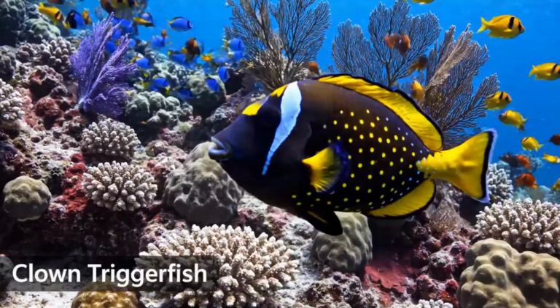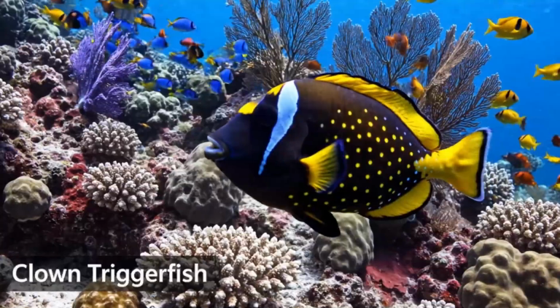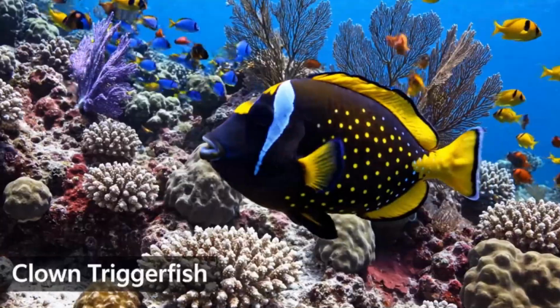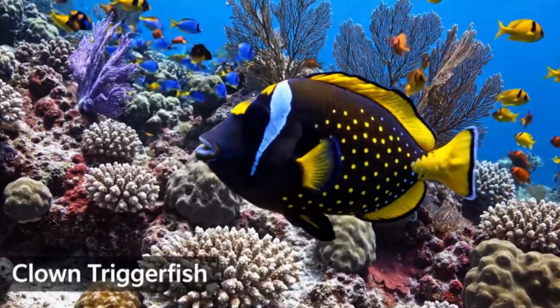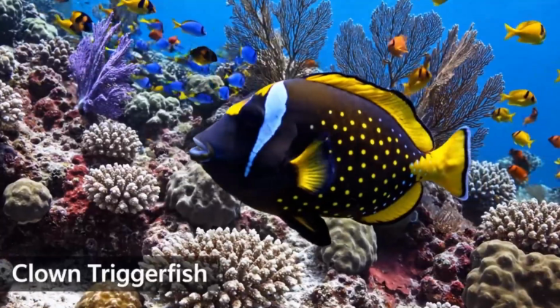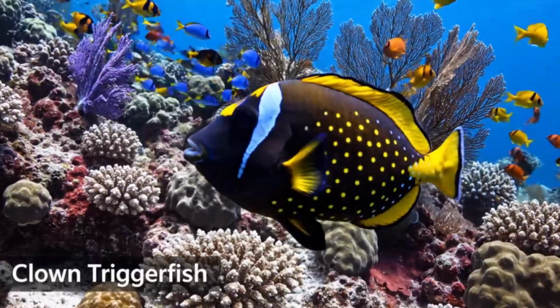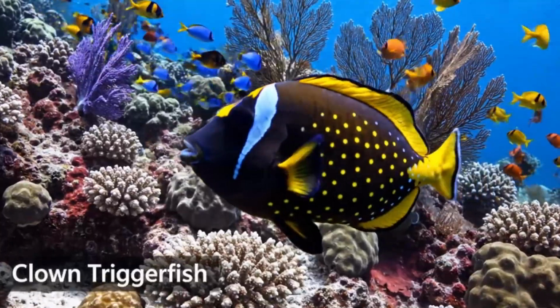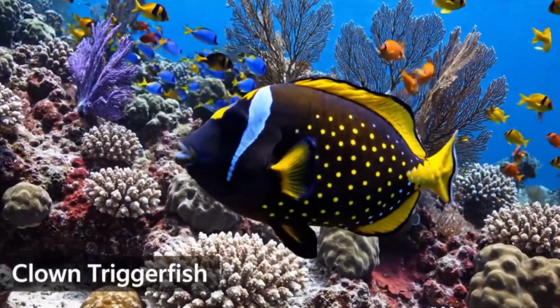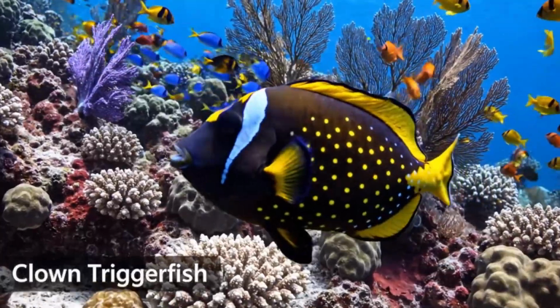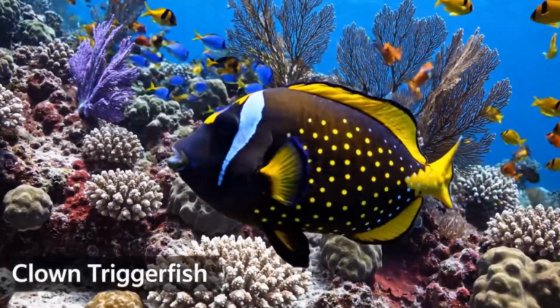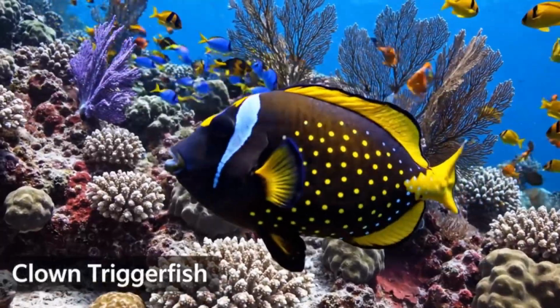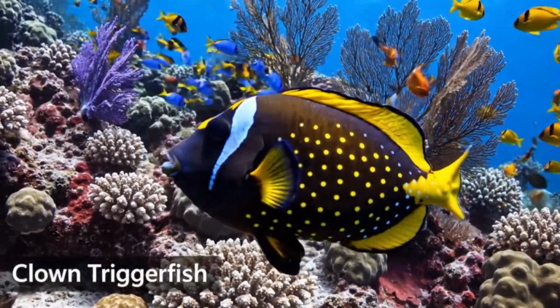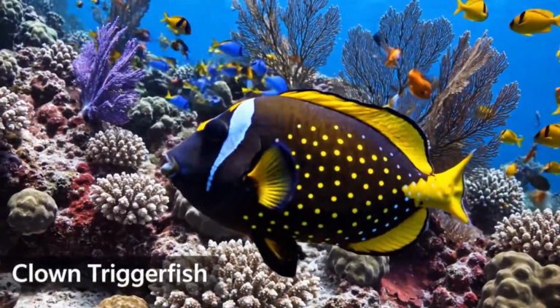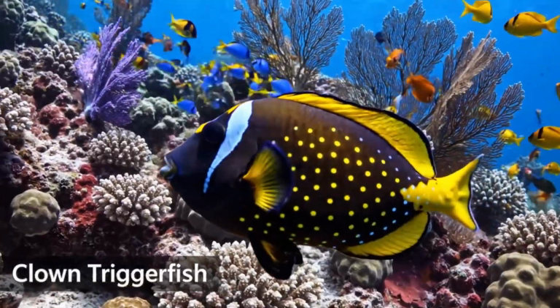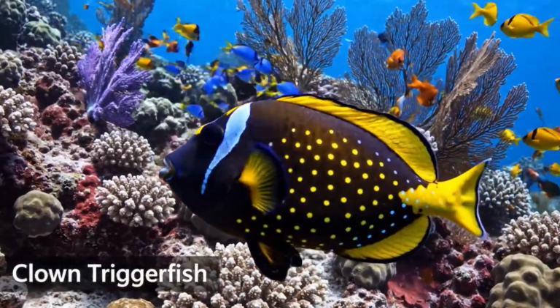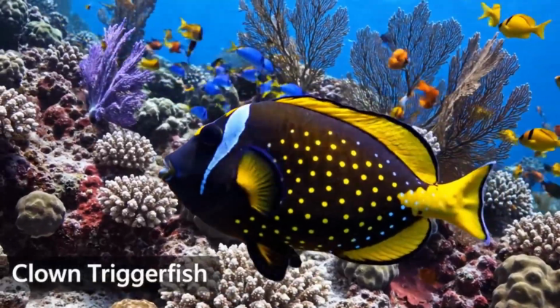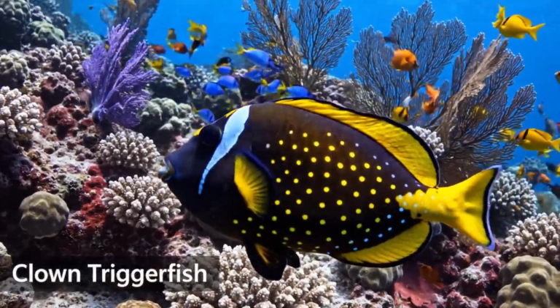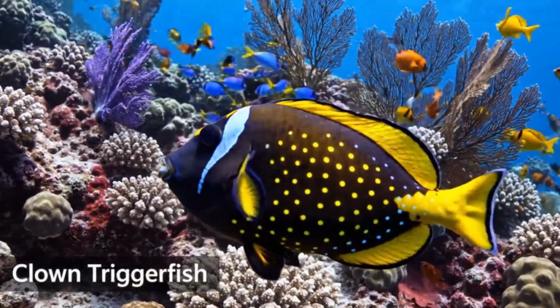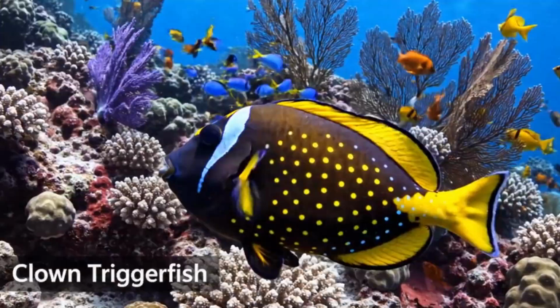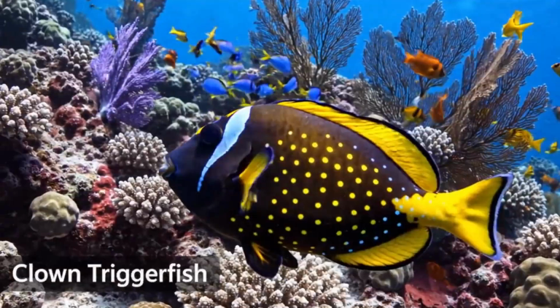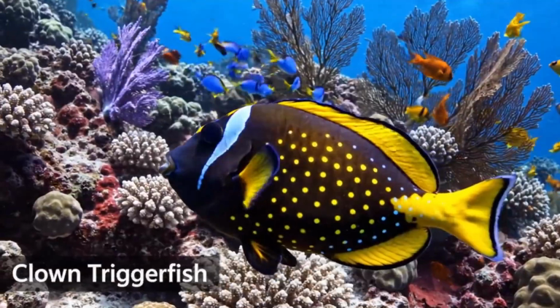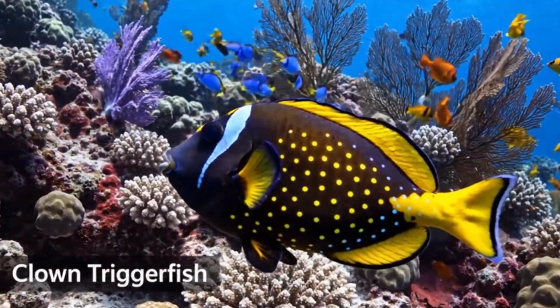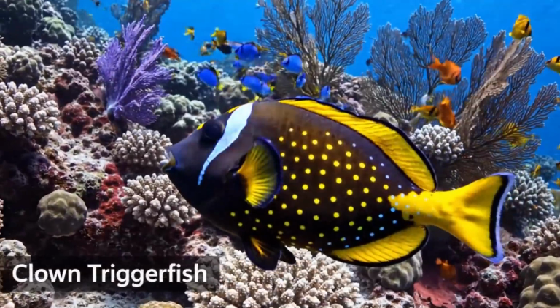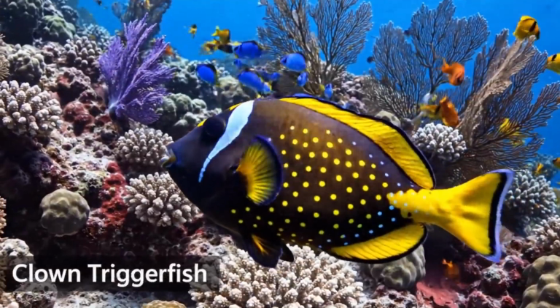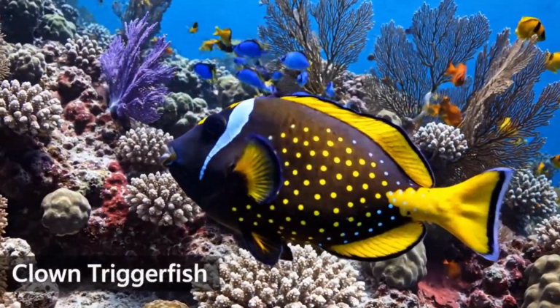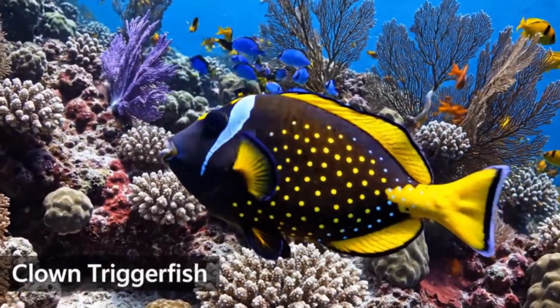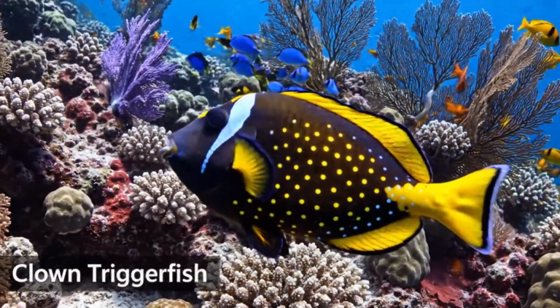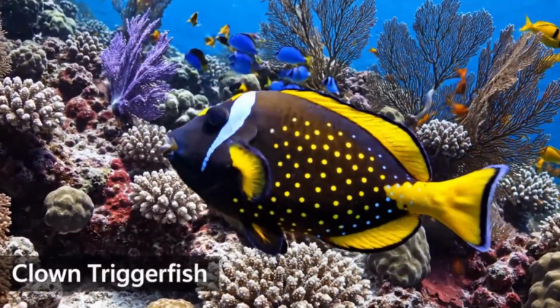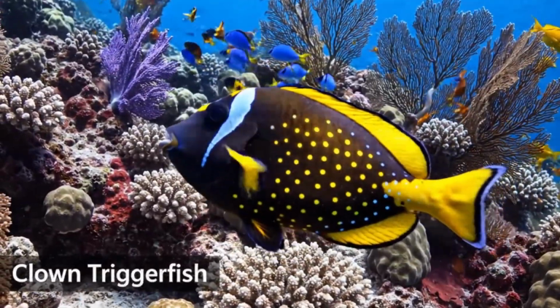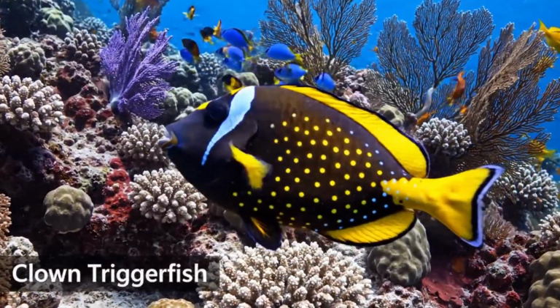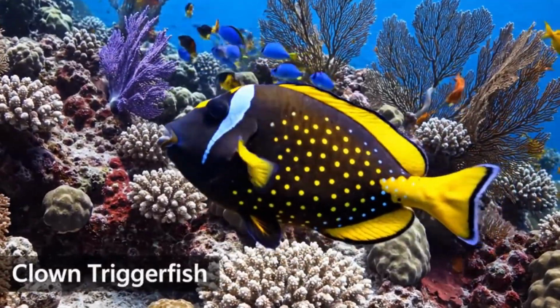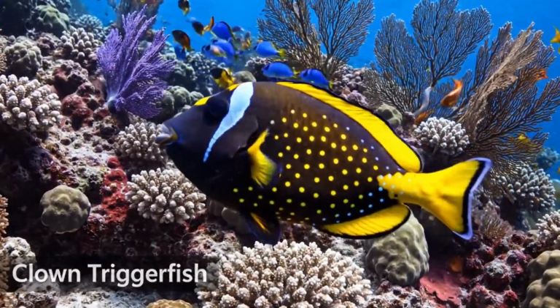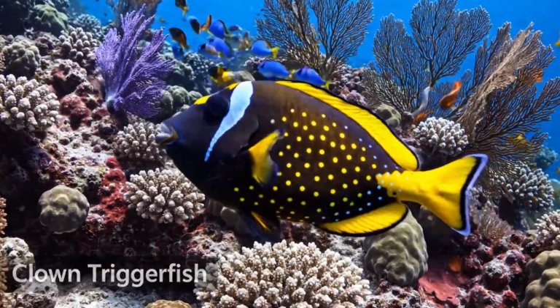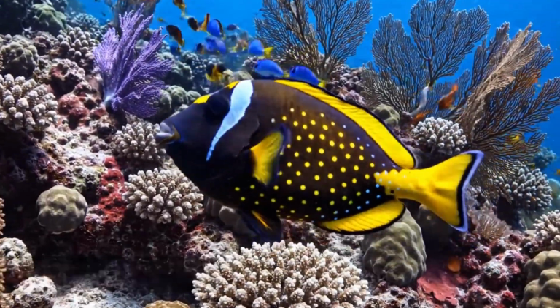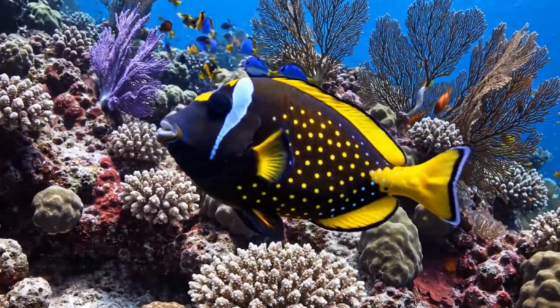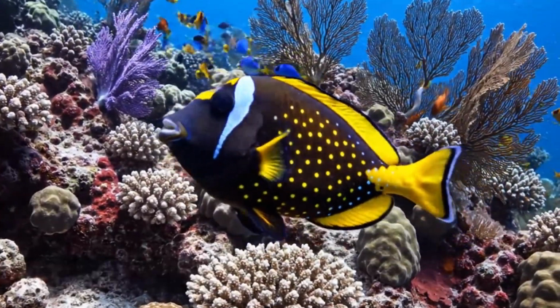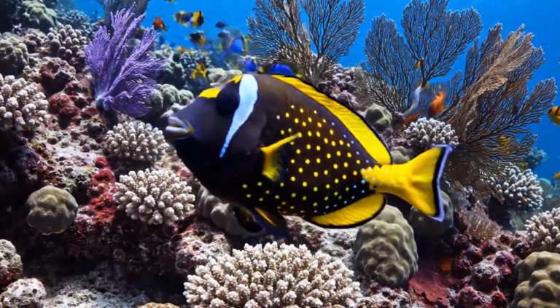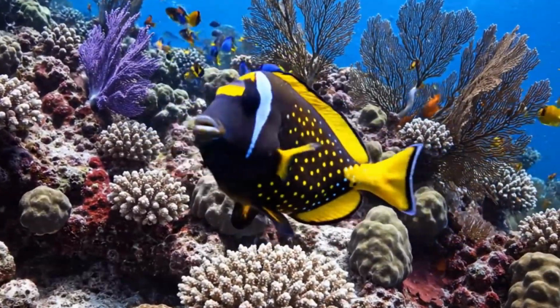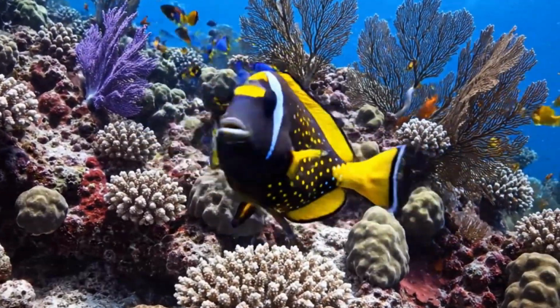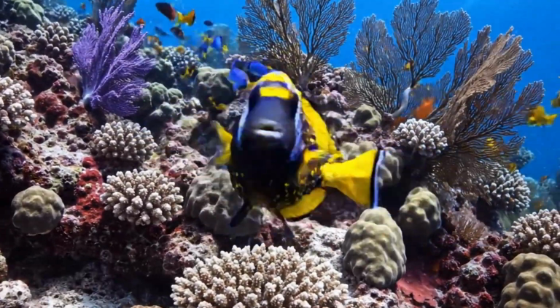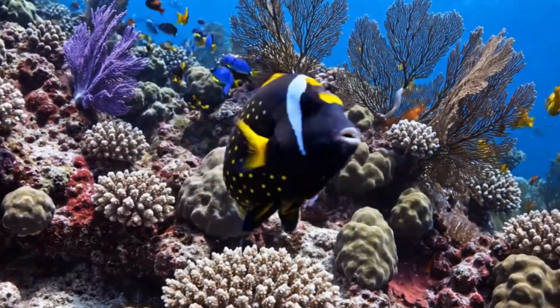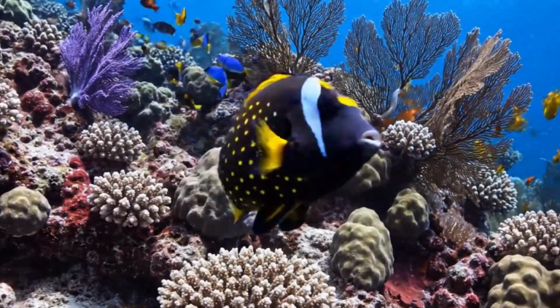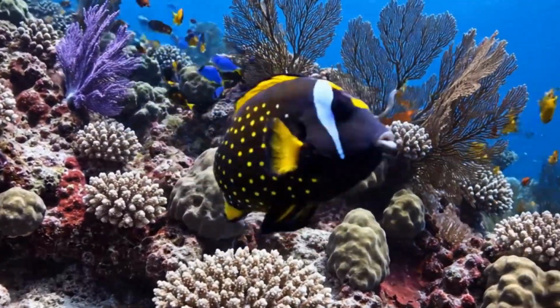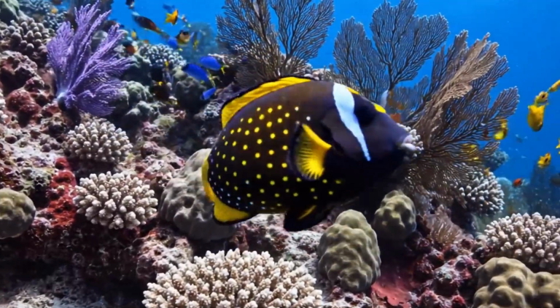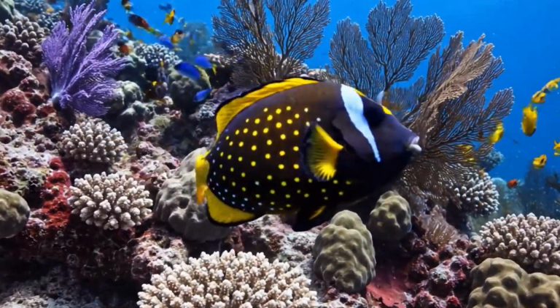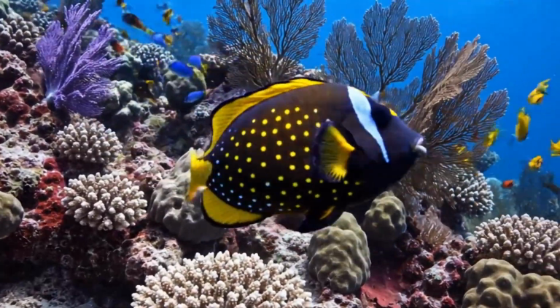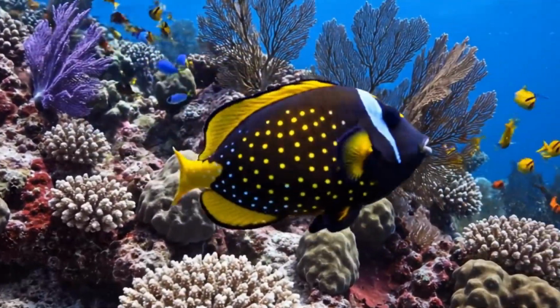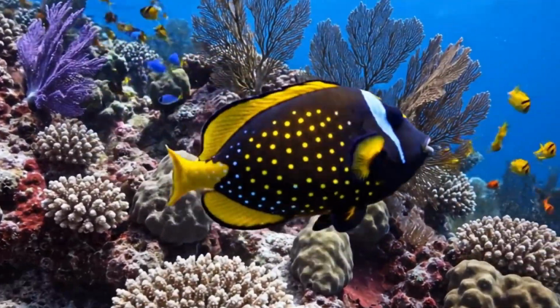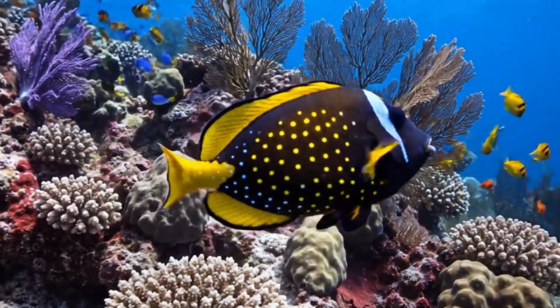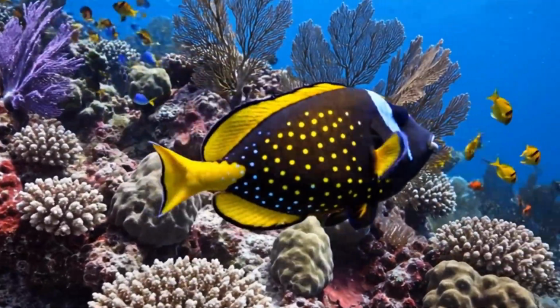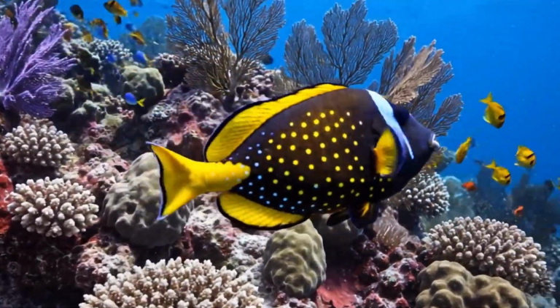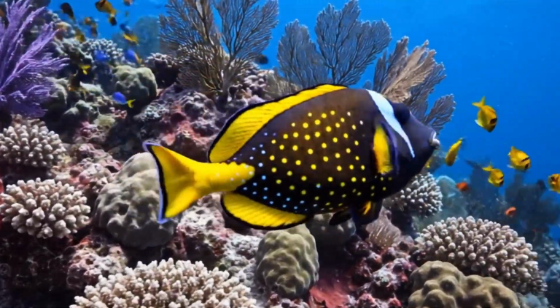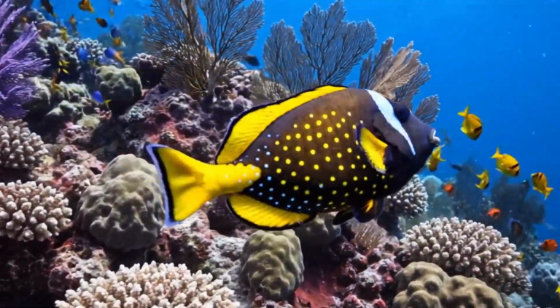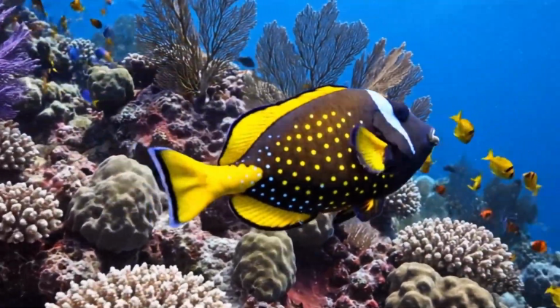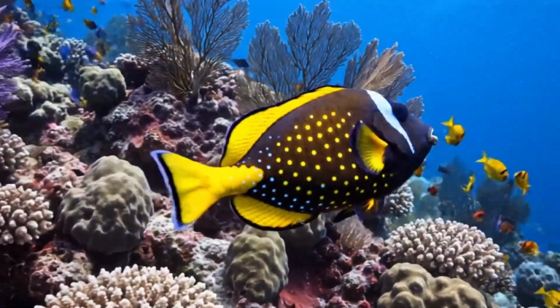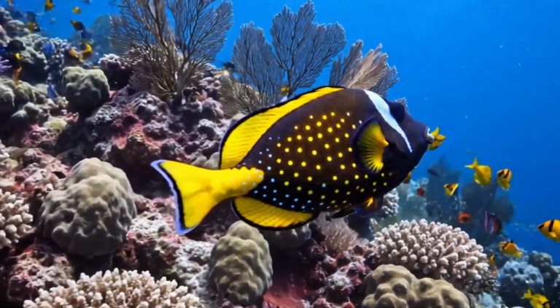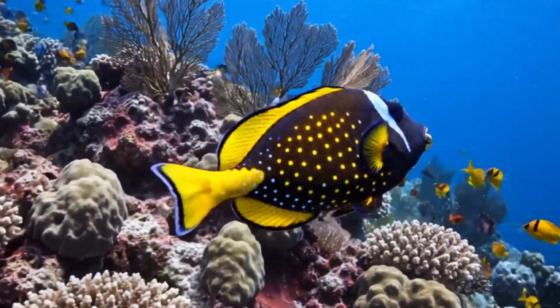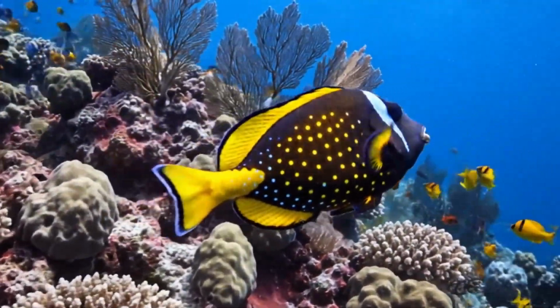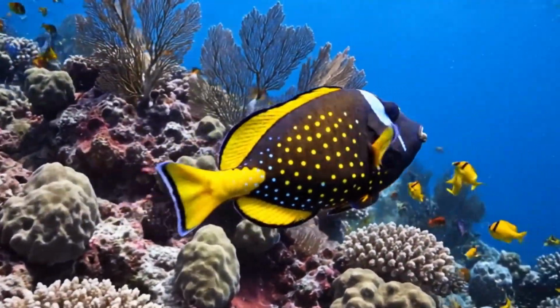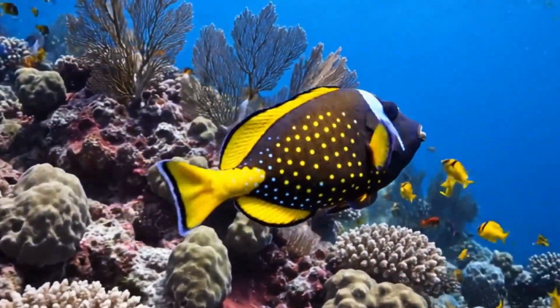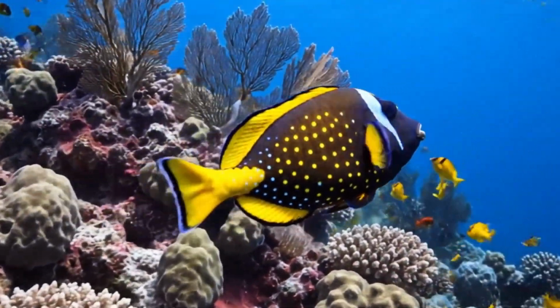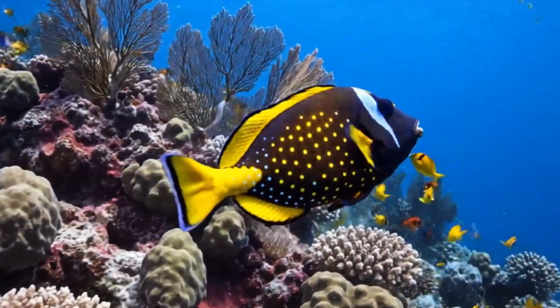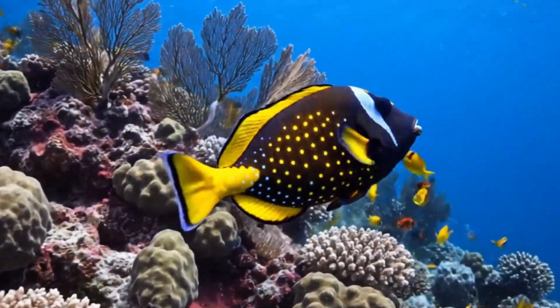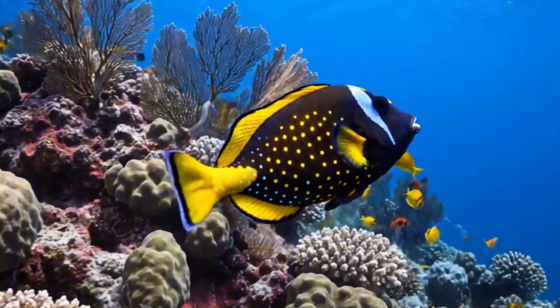Meet the clown triggerfish. It's black with yellow and white spots, swimming near the reefs of the Indian Ocean.